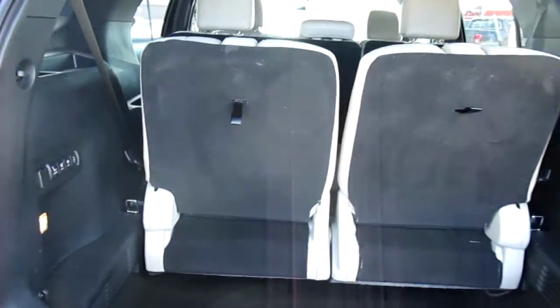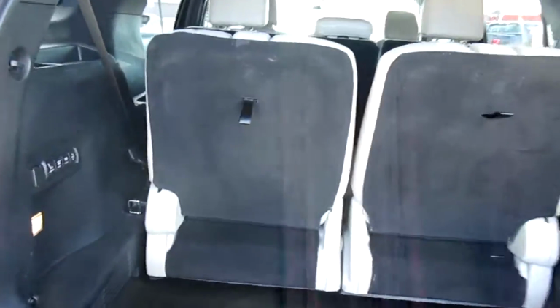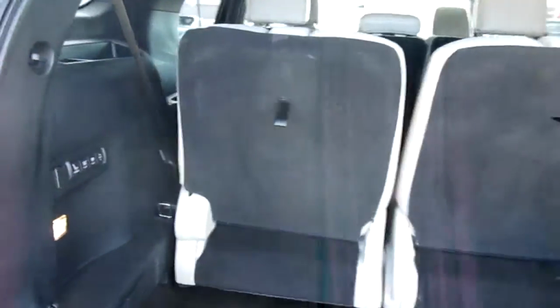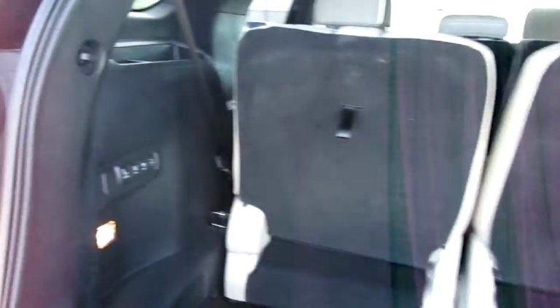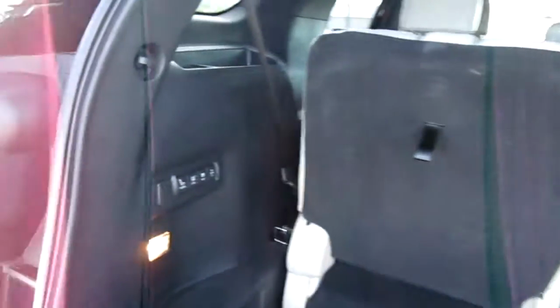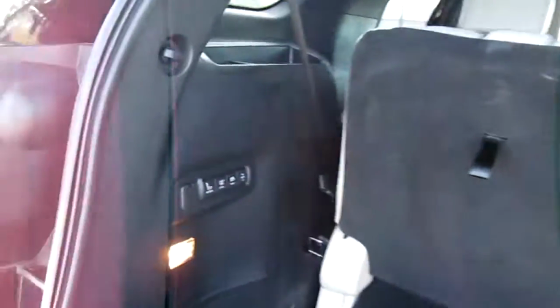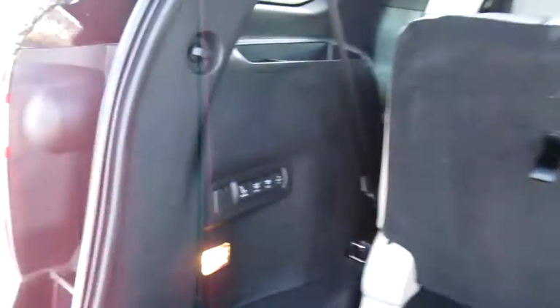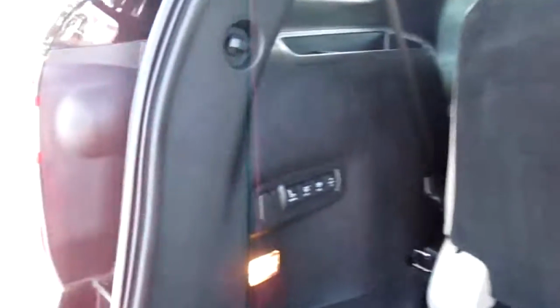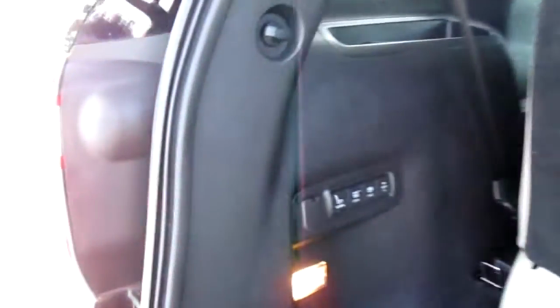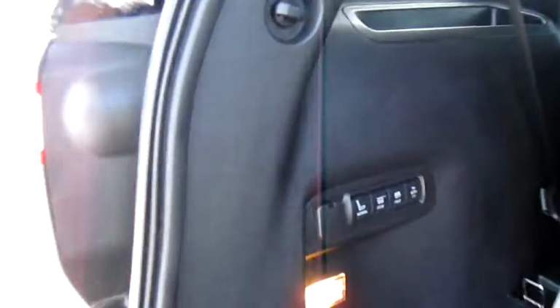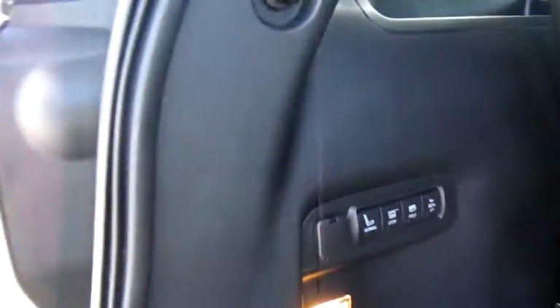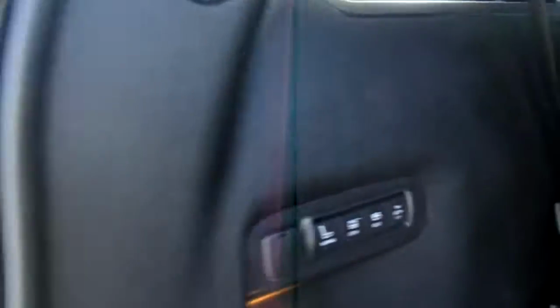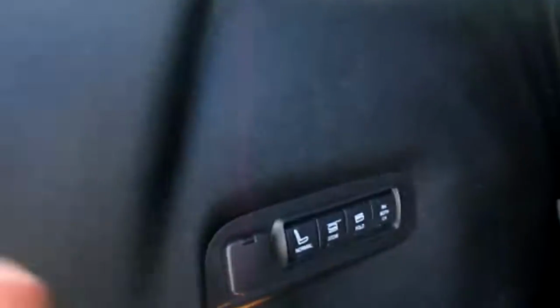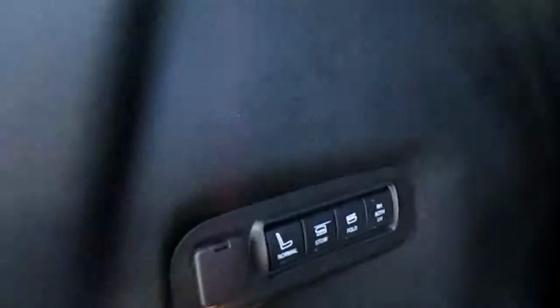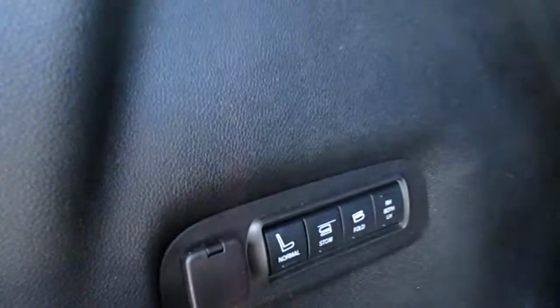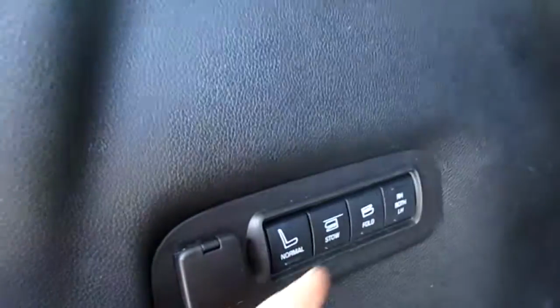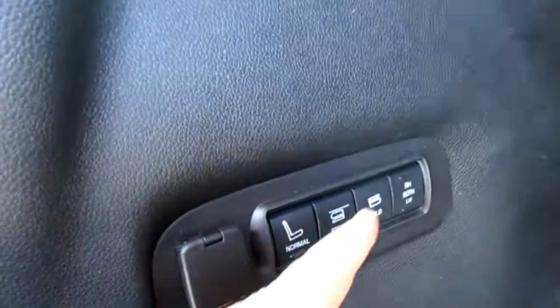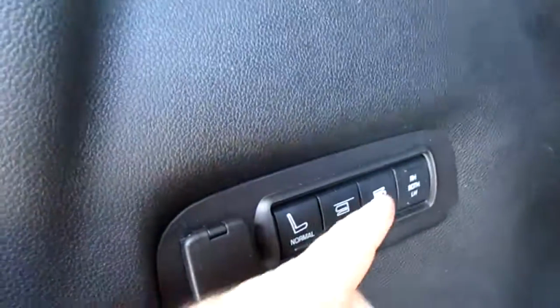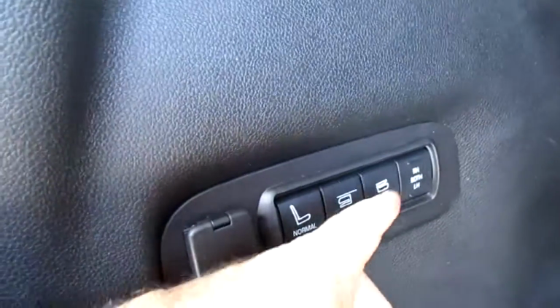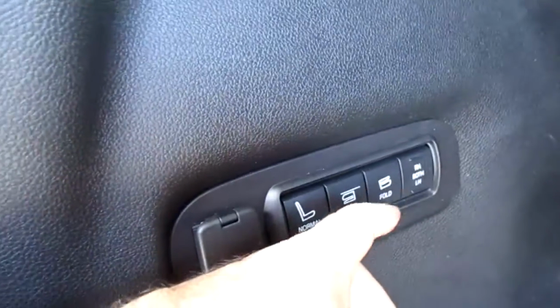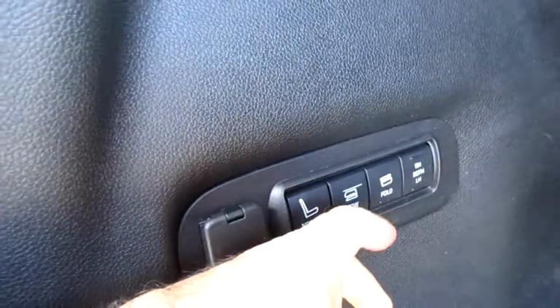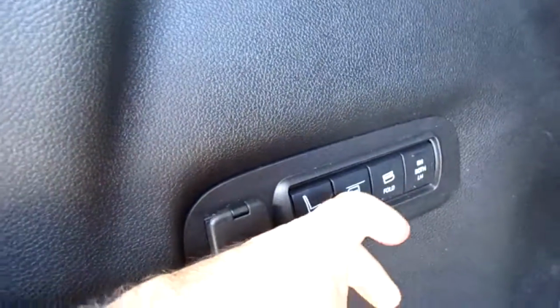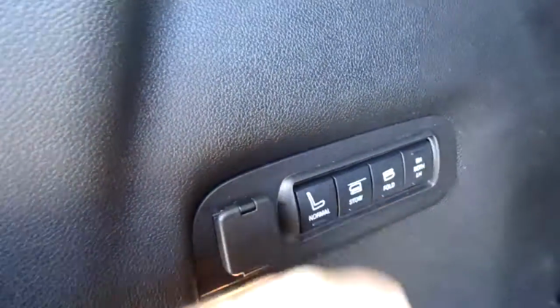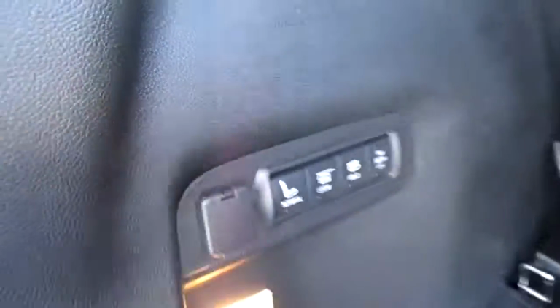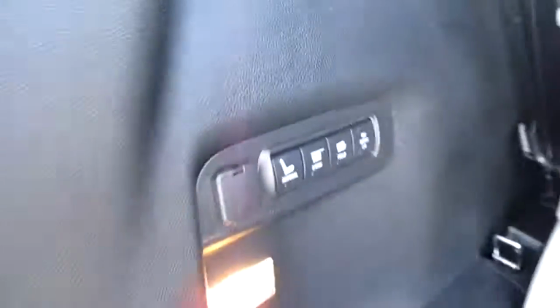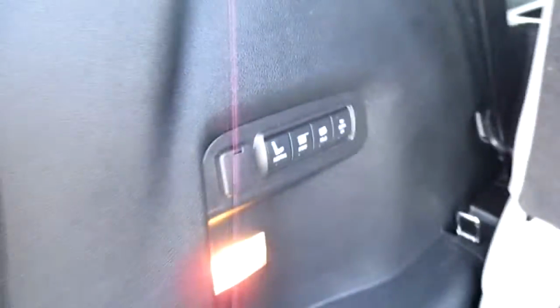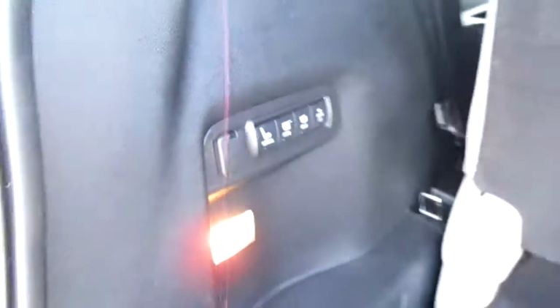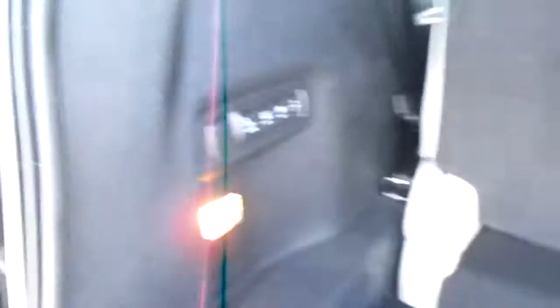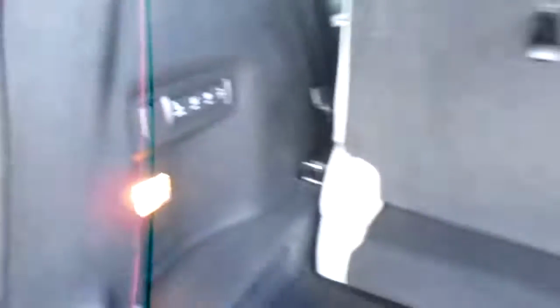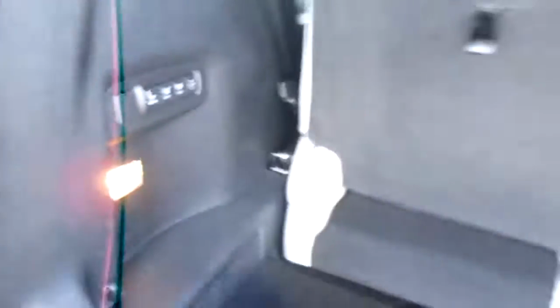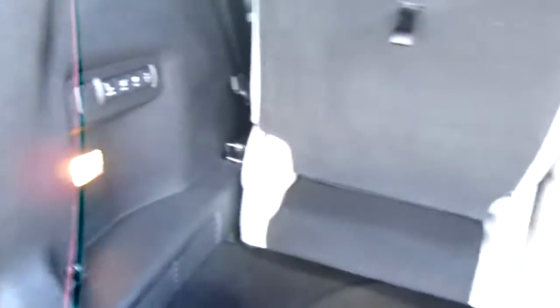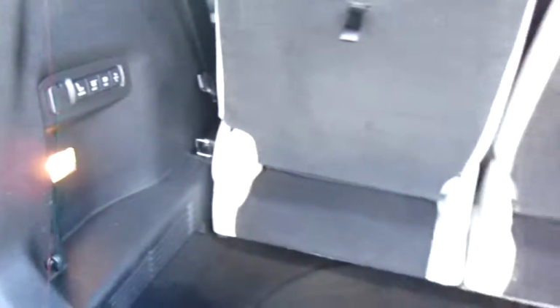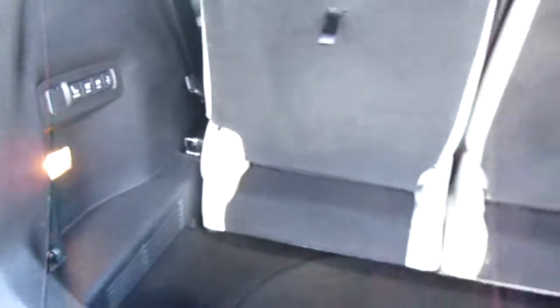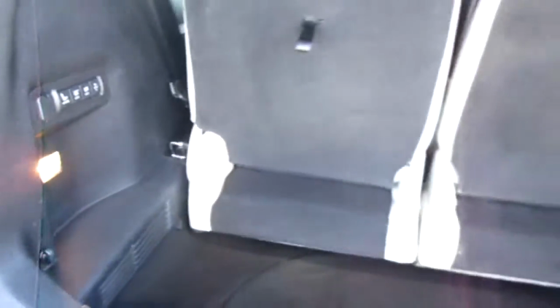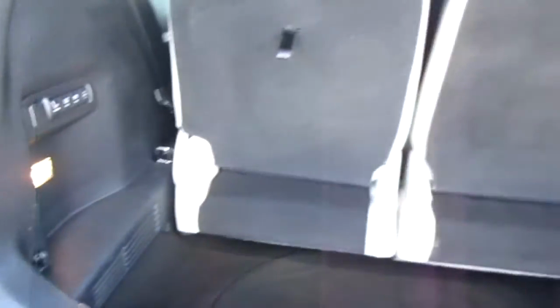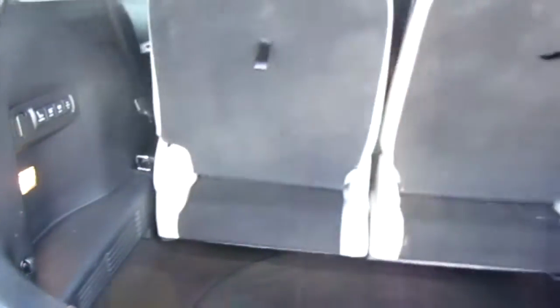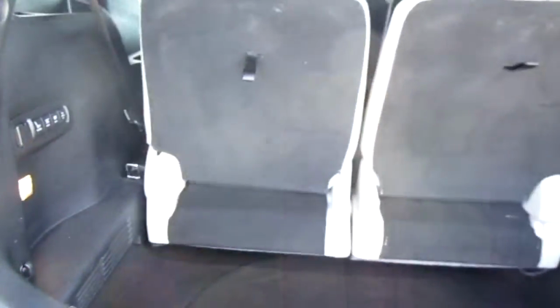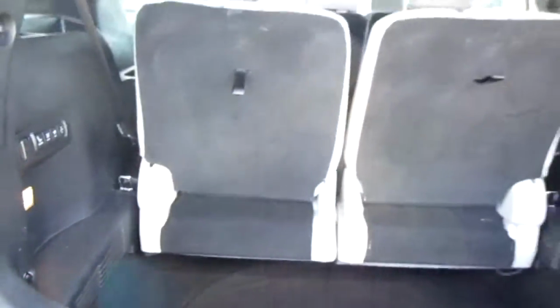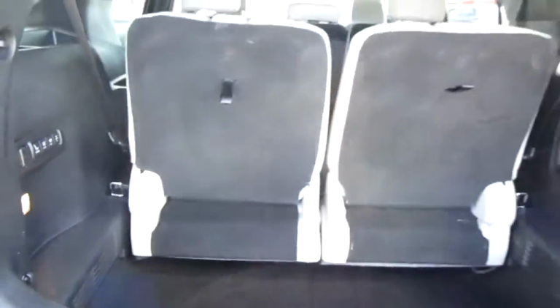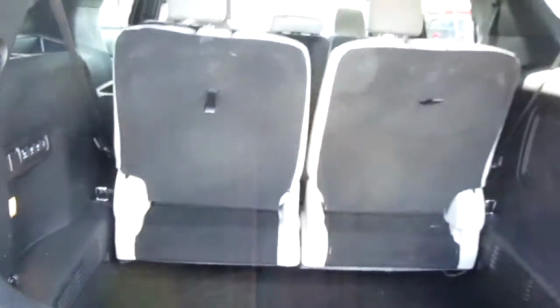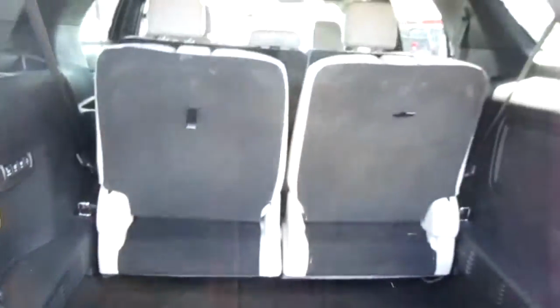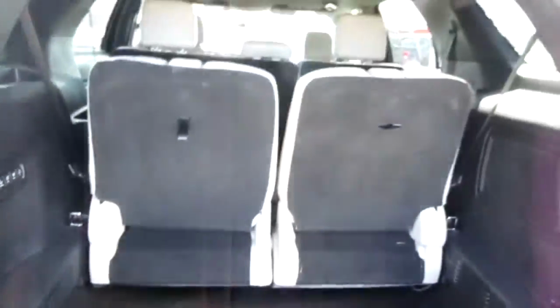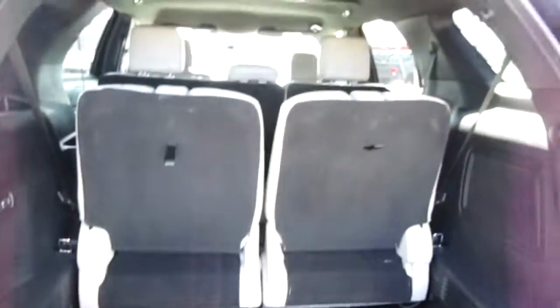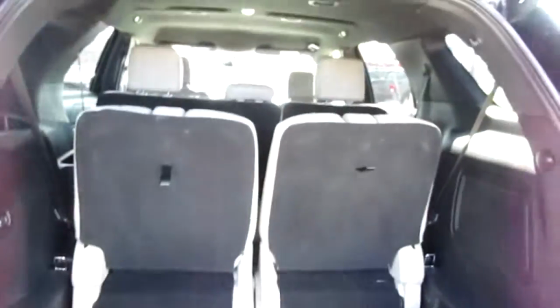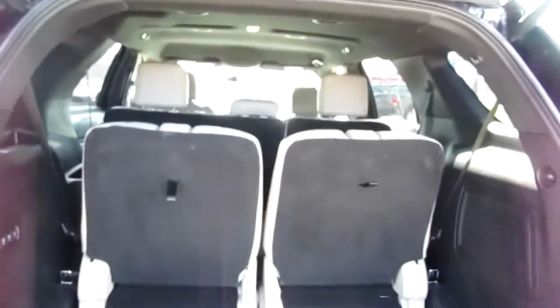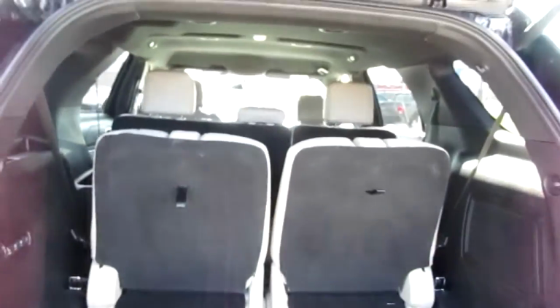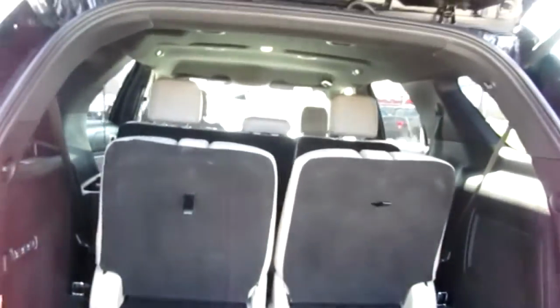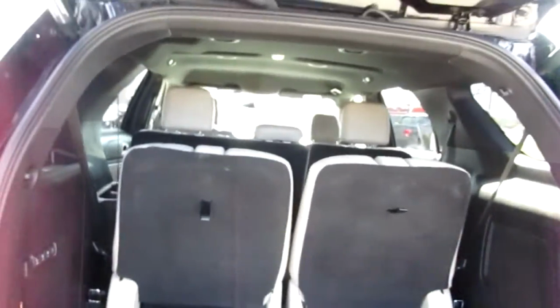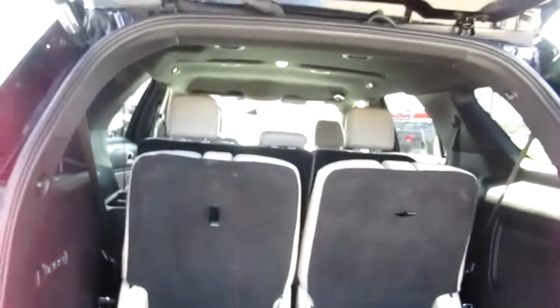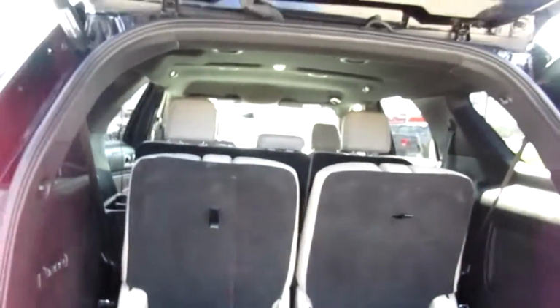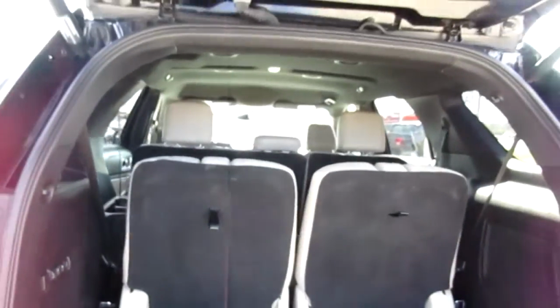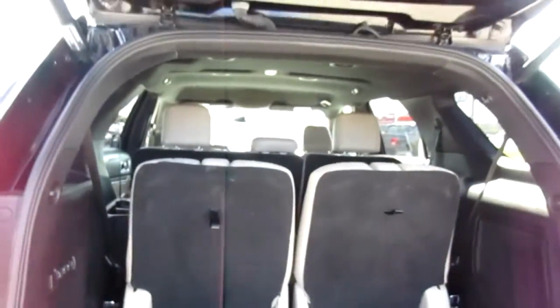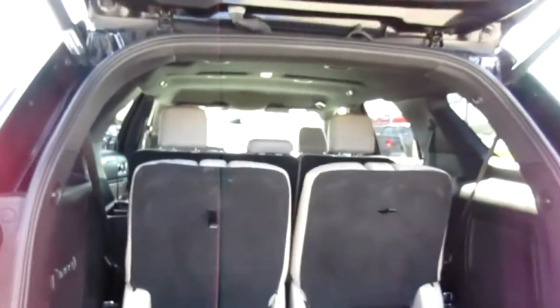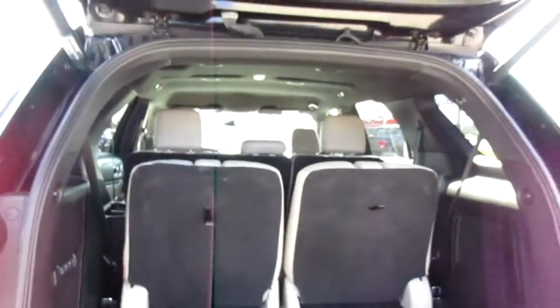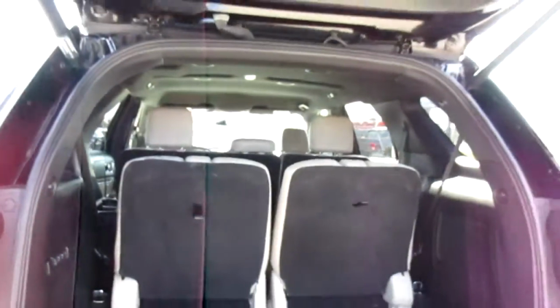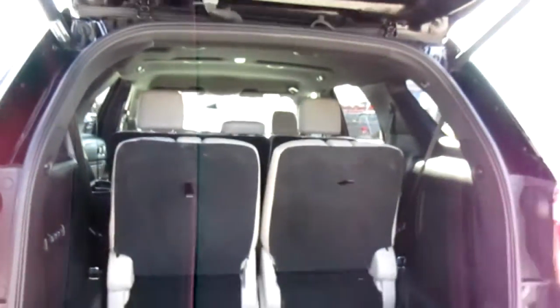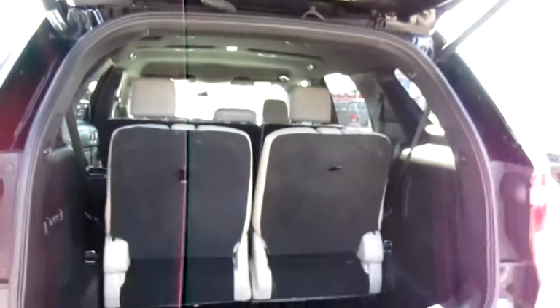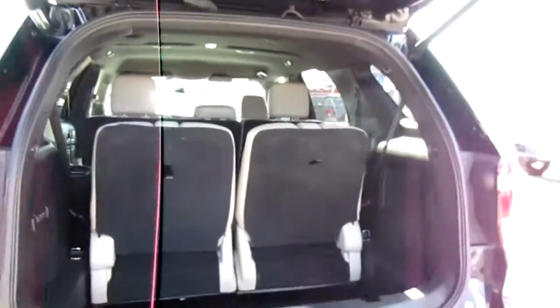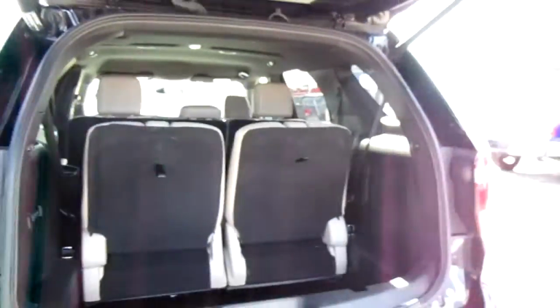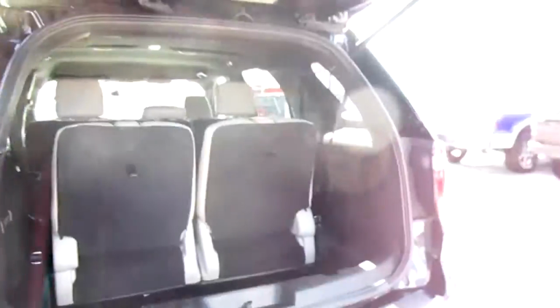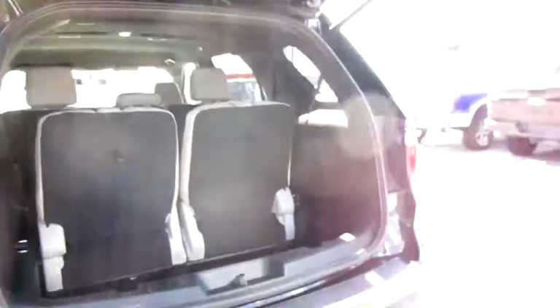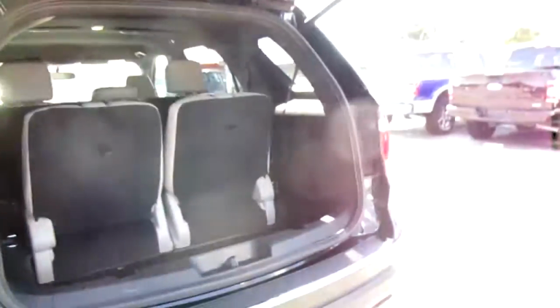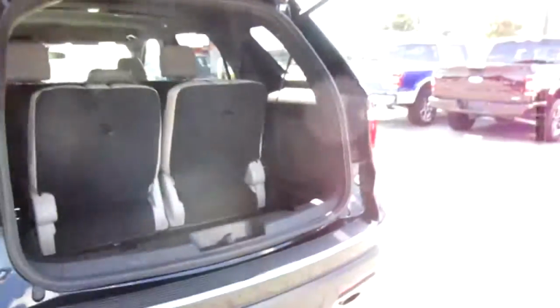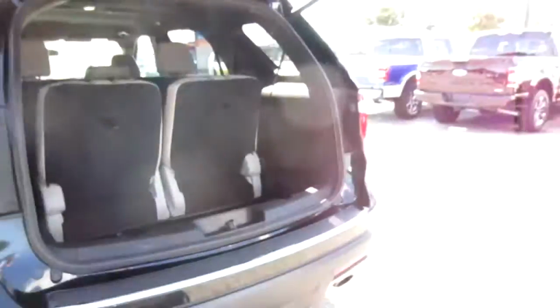It has a powerful third row seating. You can fold it completely out of the way with just a push of a button. You can do both sides at the same time or one at a time if you need just one side flat.